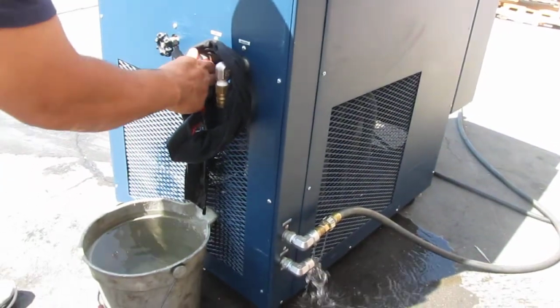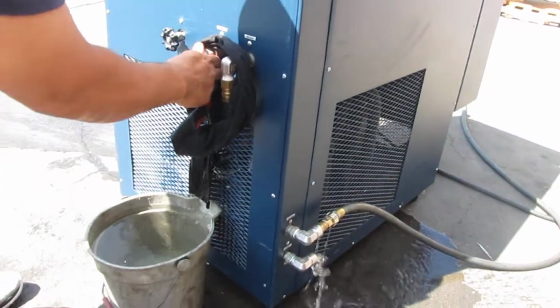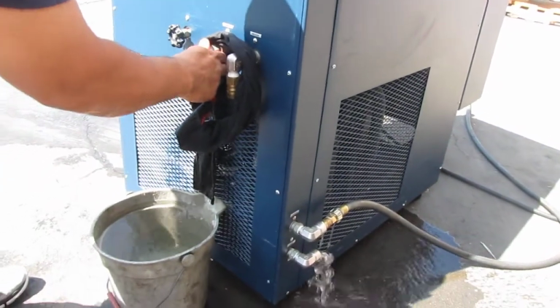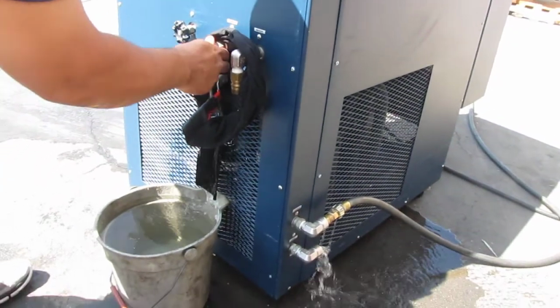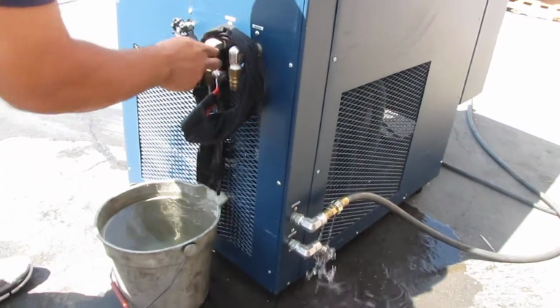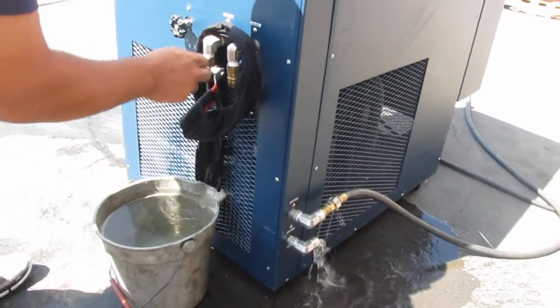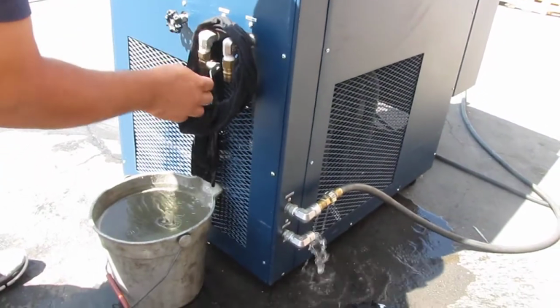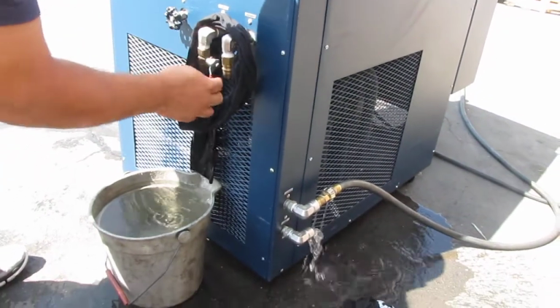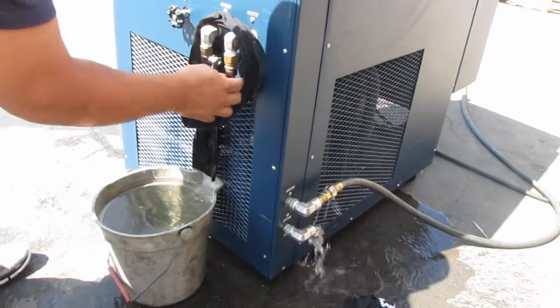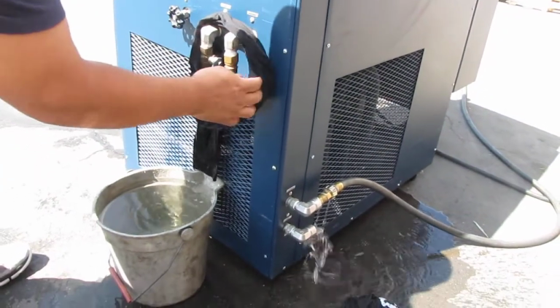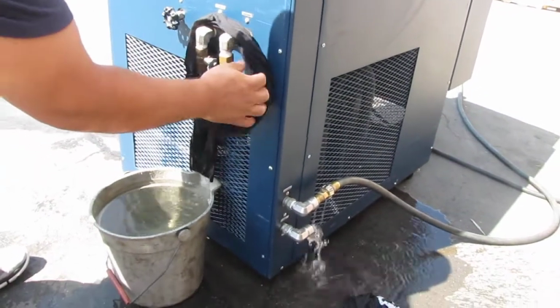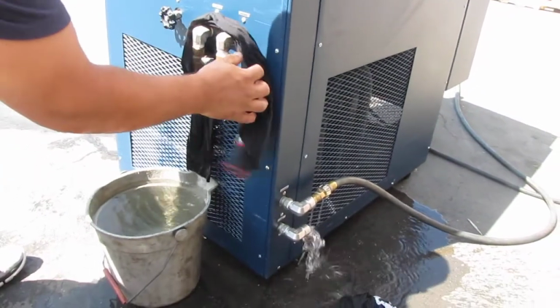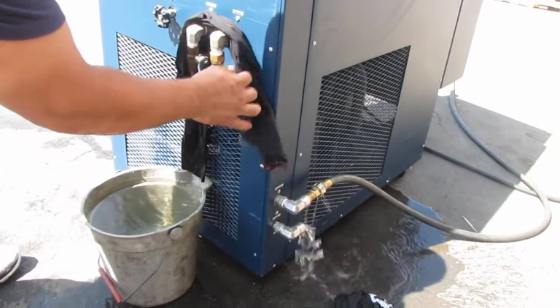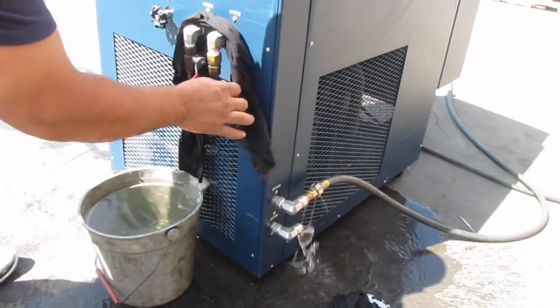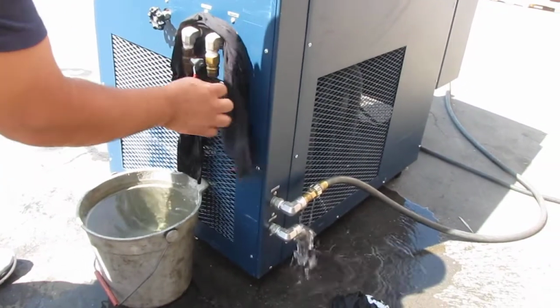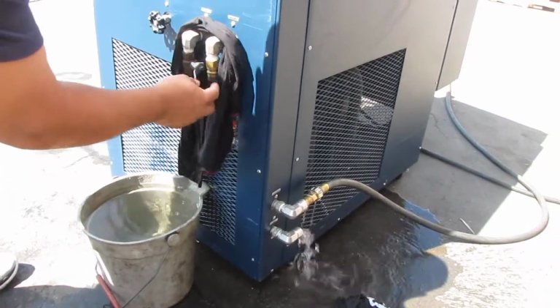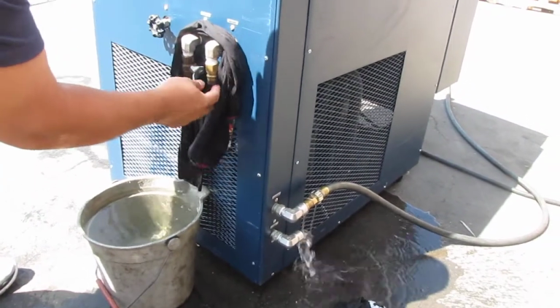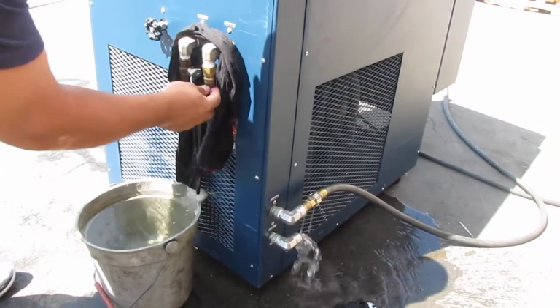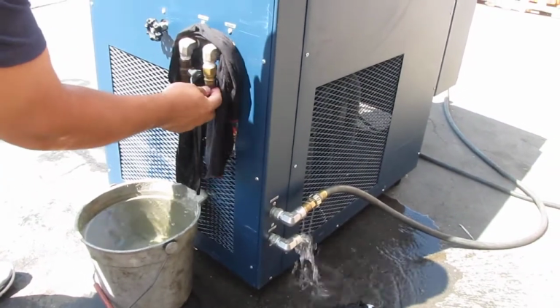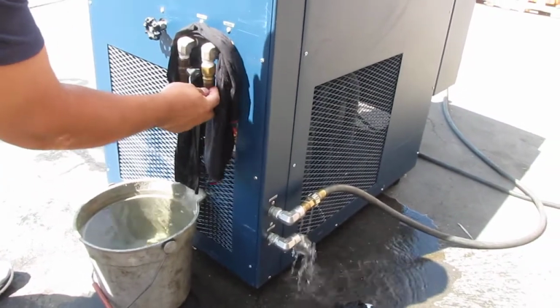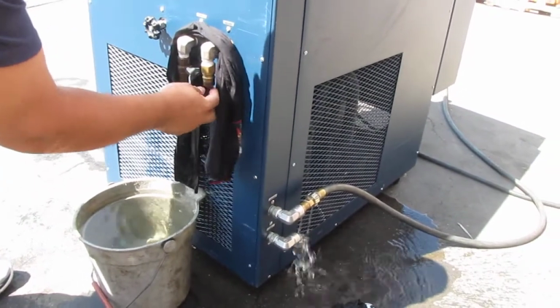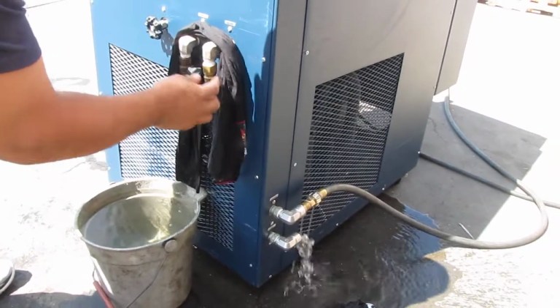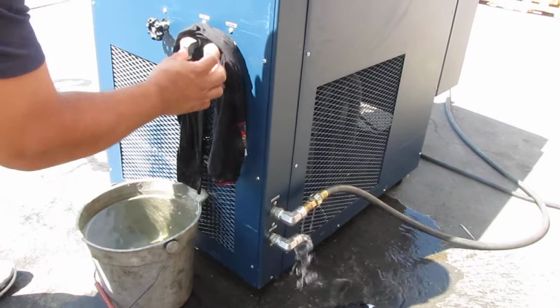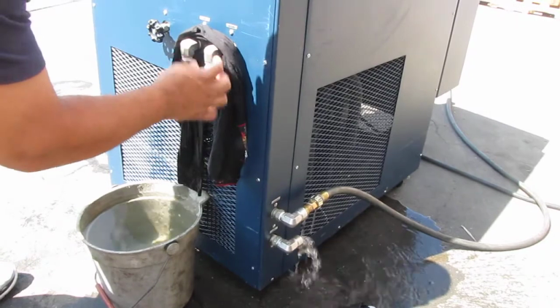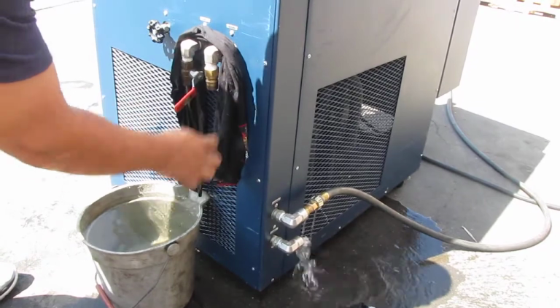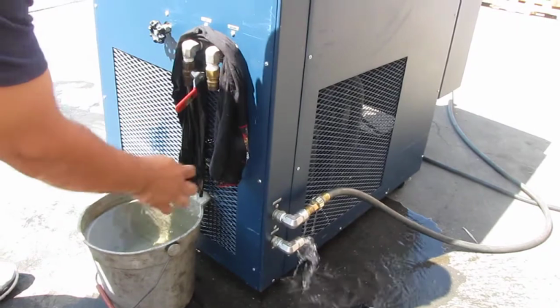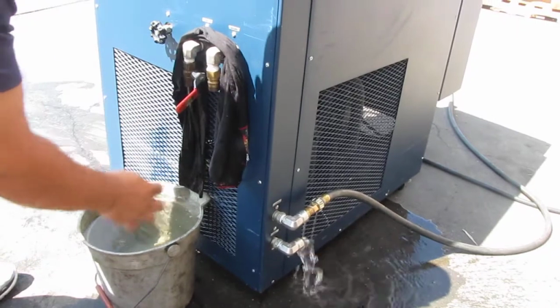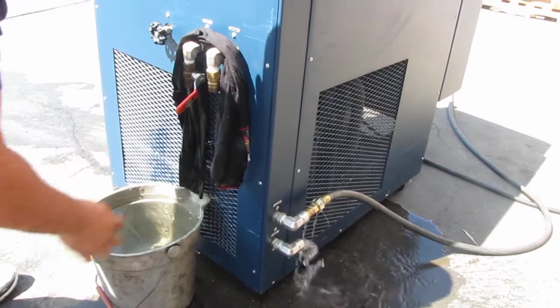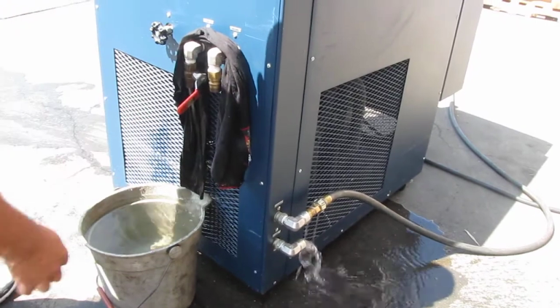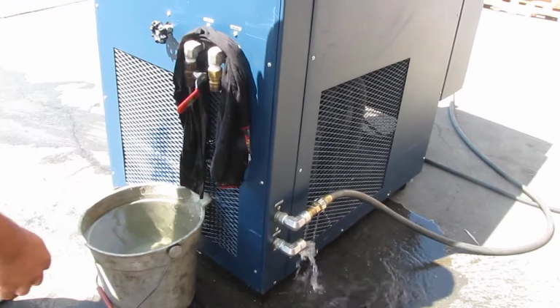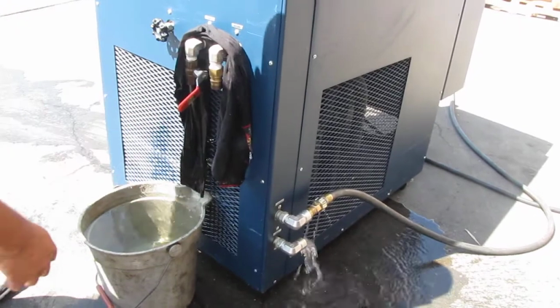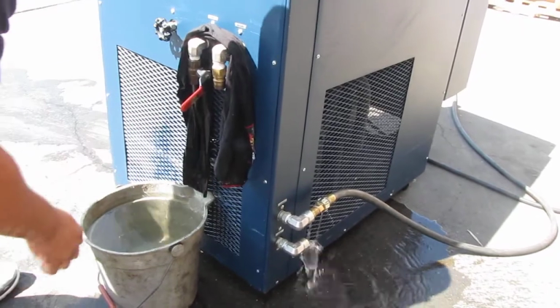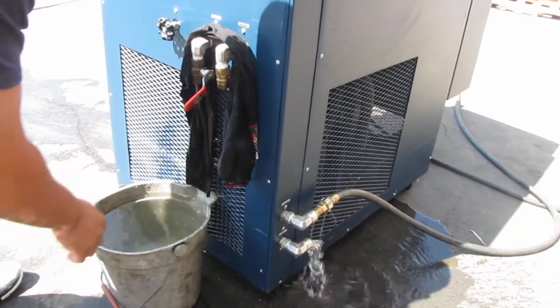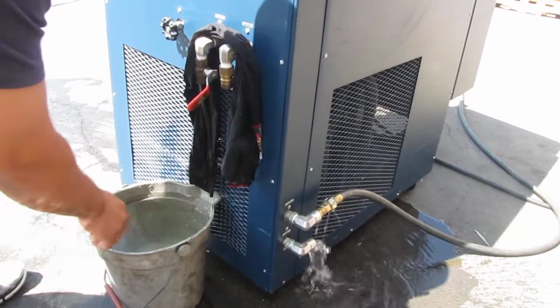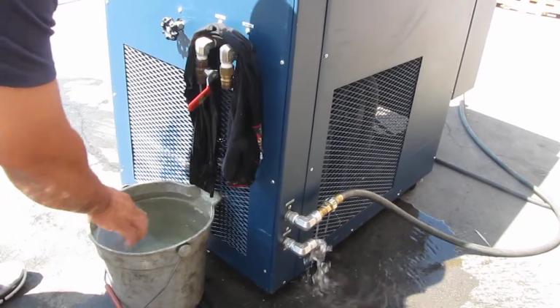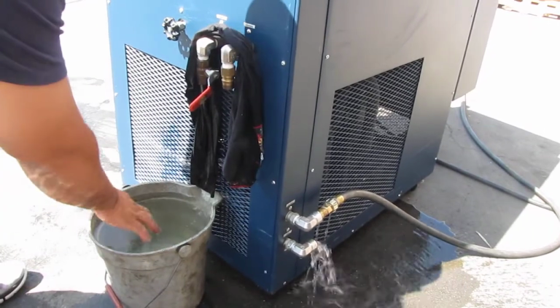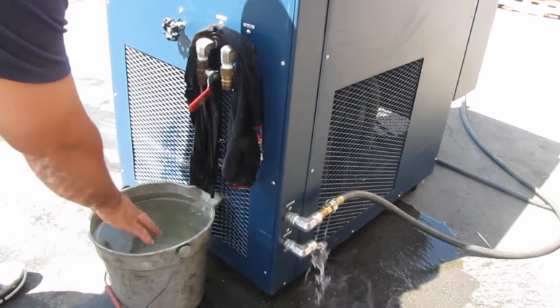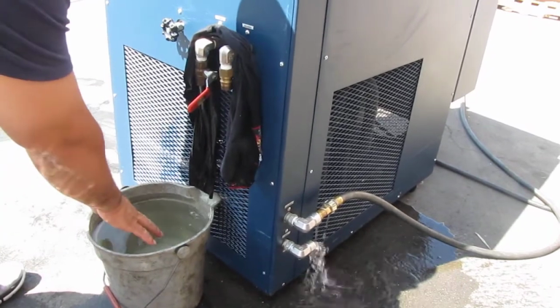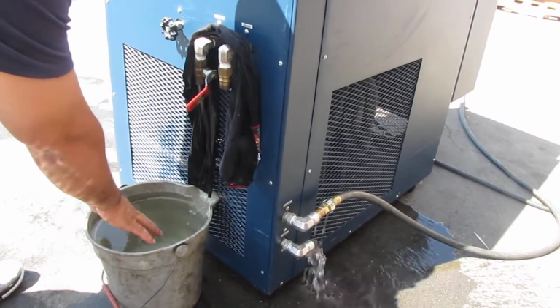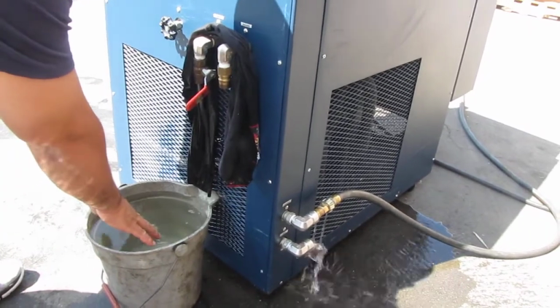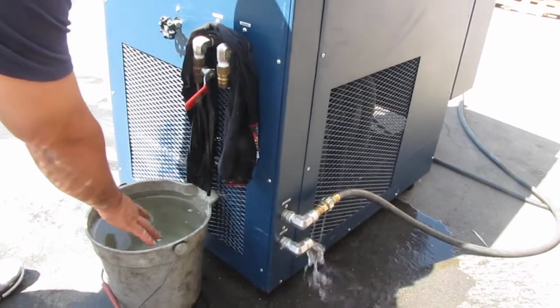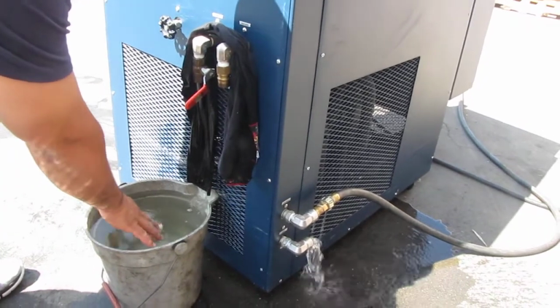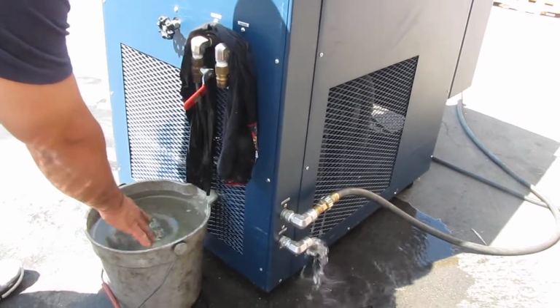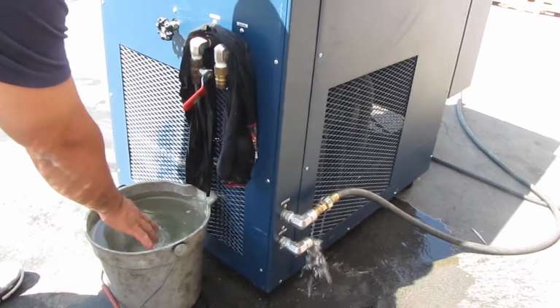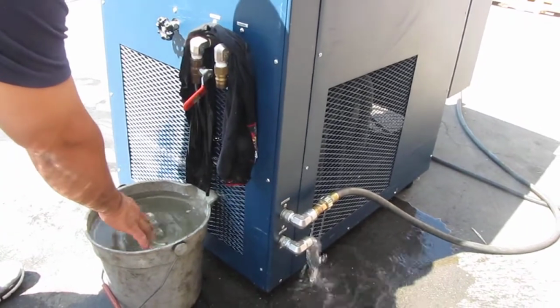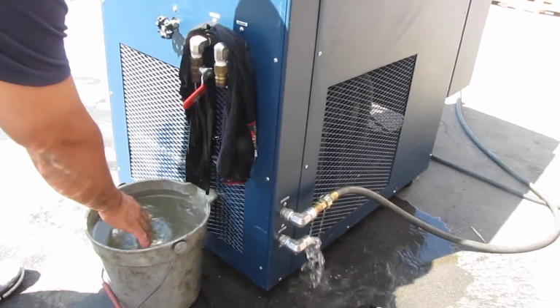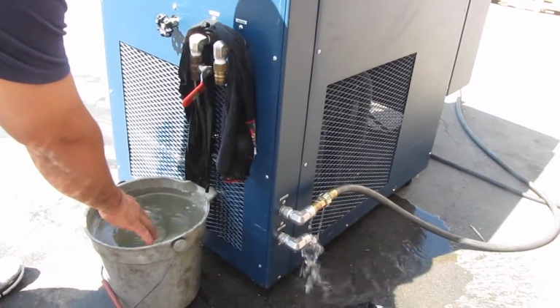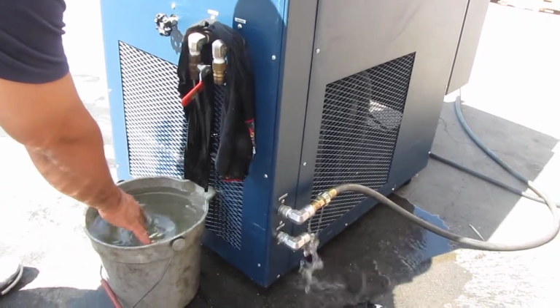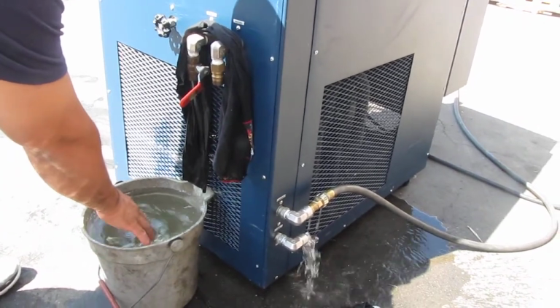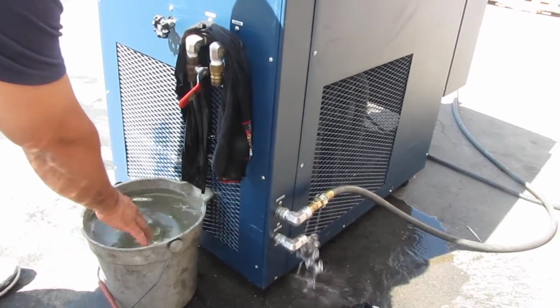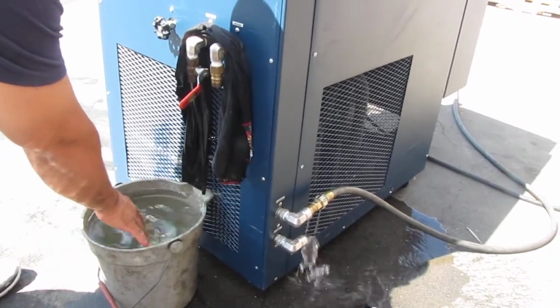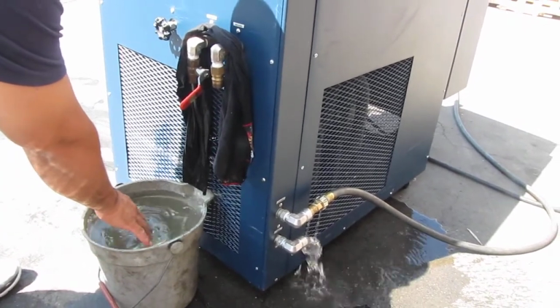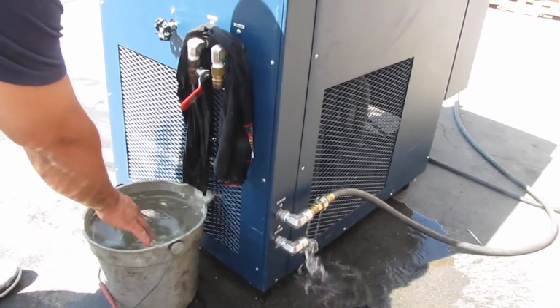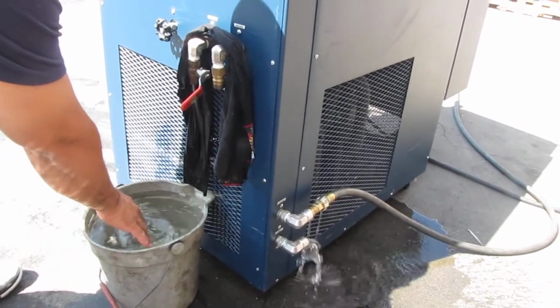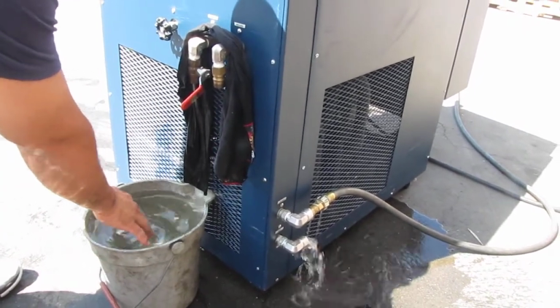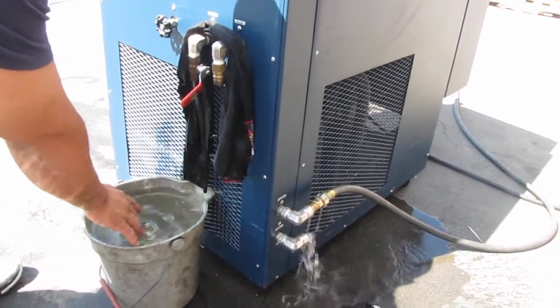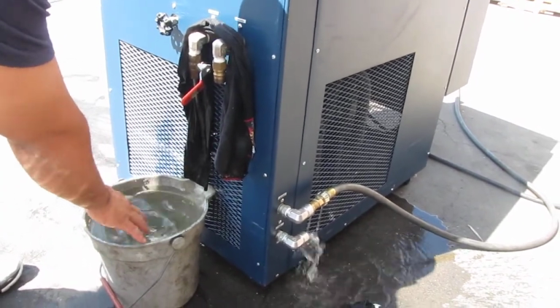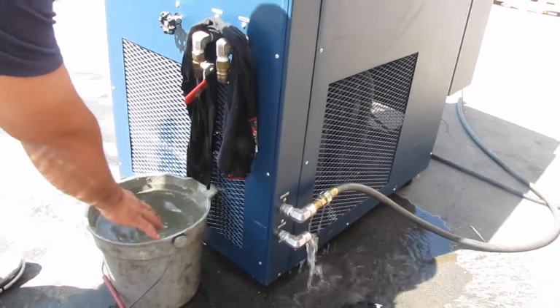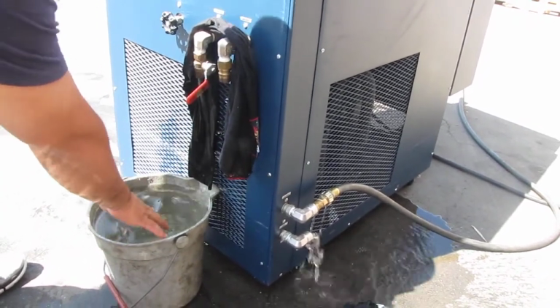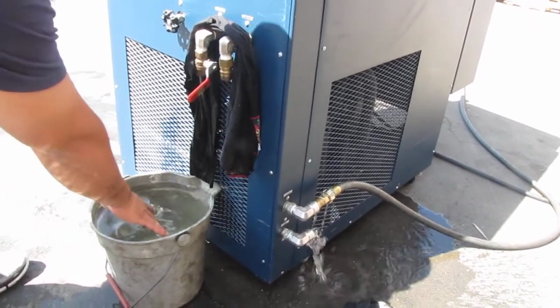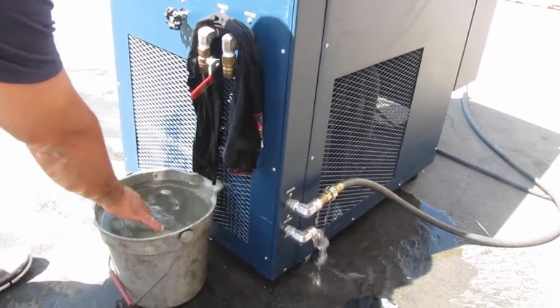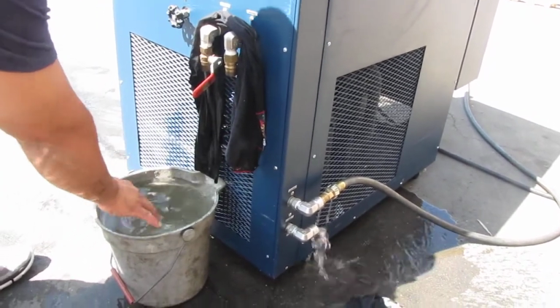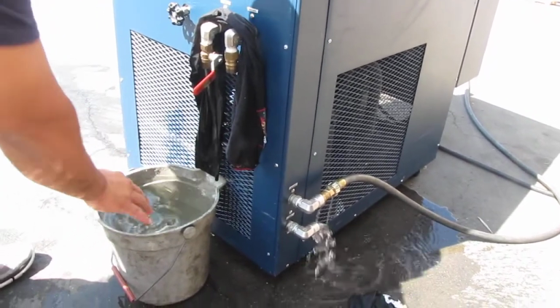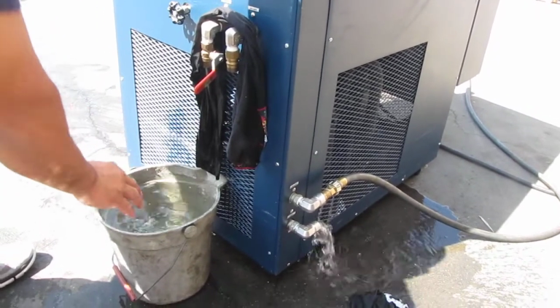Usually you have these quick connect fittings and you have lines, but right now we're just simulating this cold water. It's very cold right here.